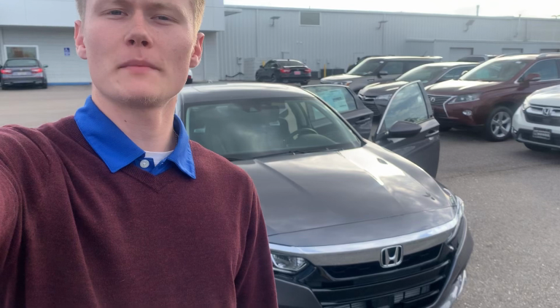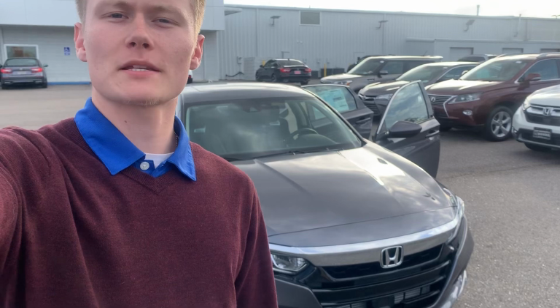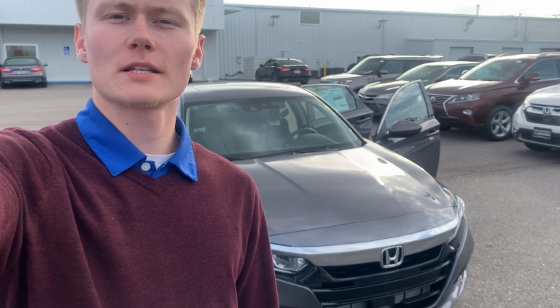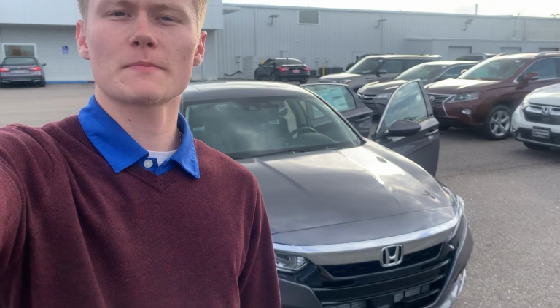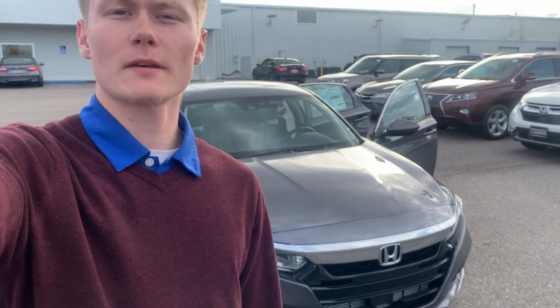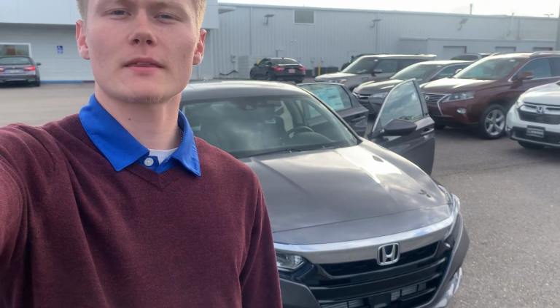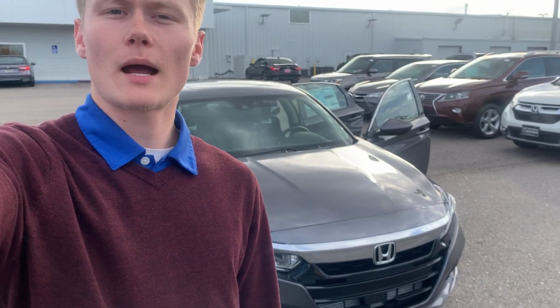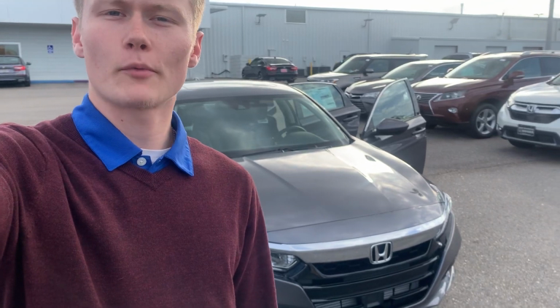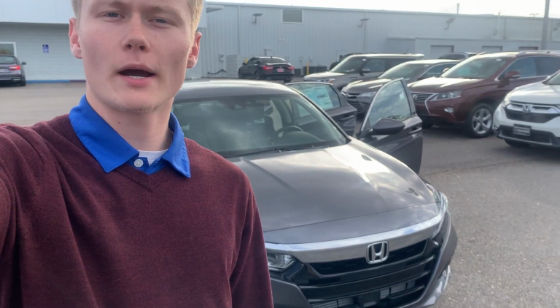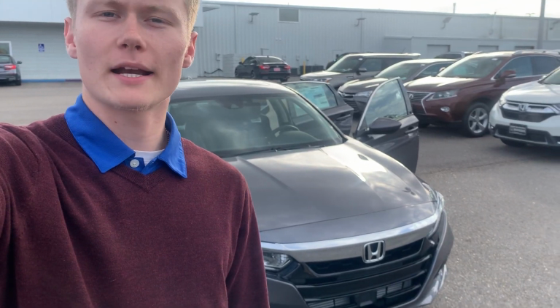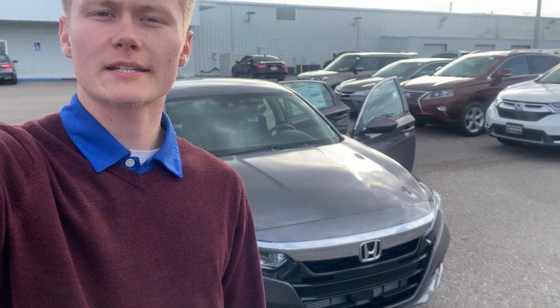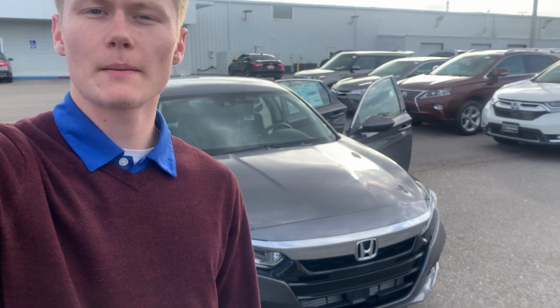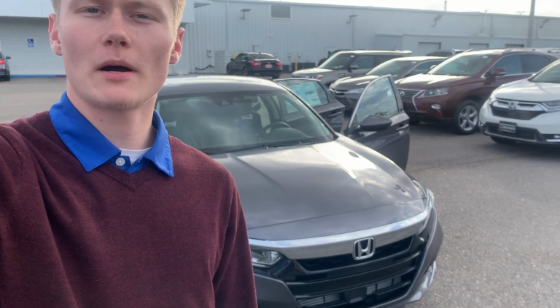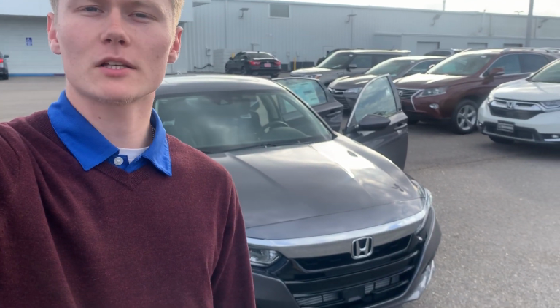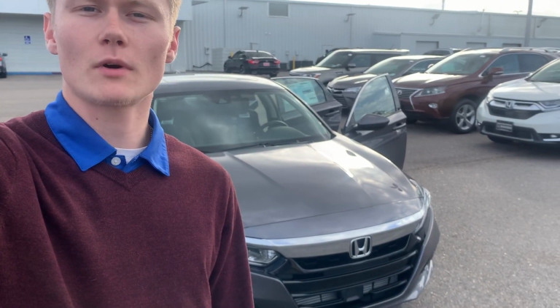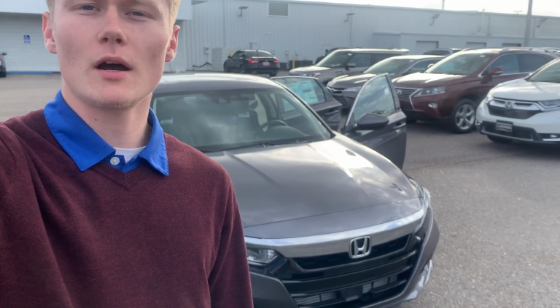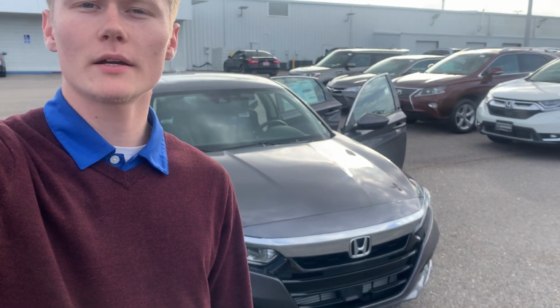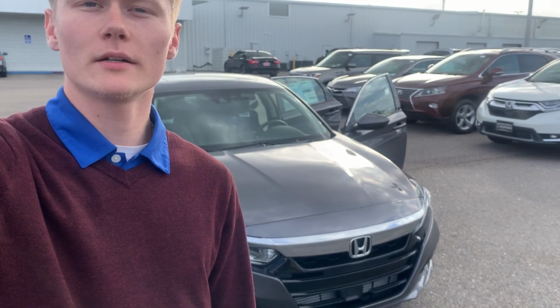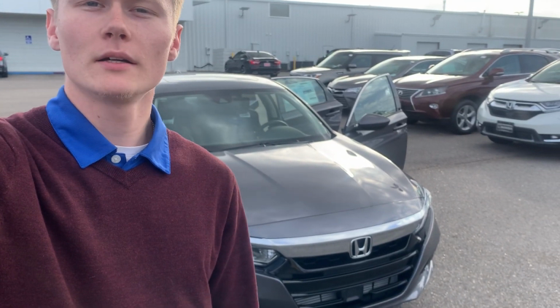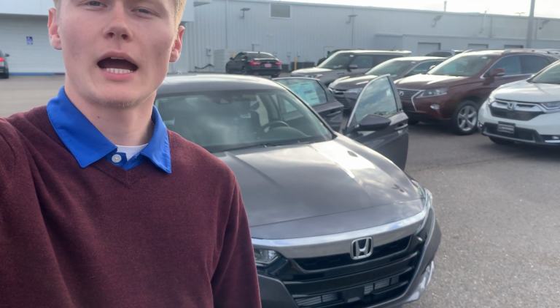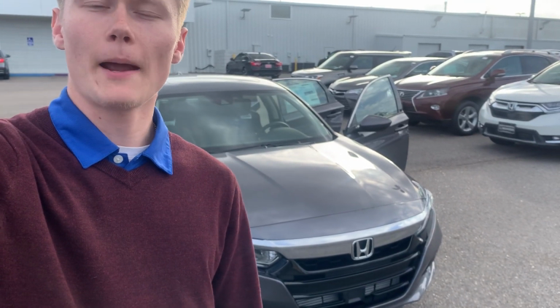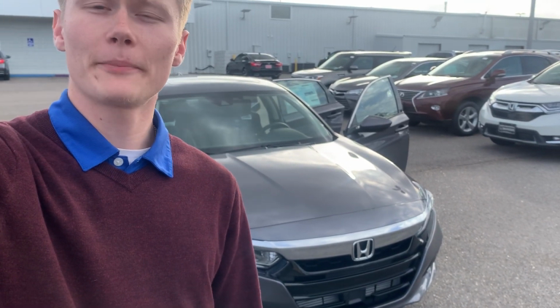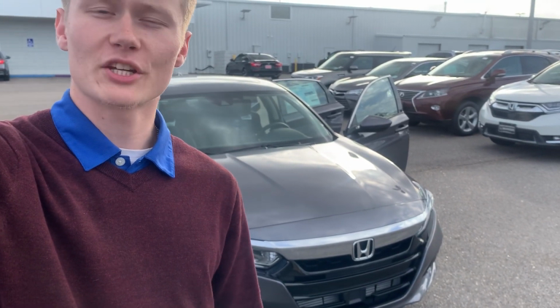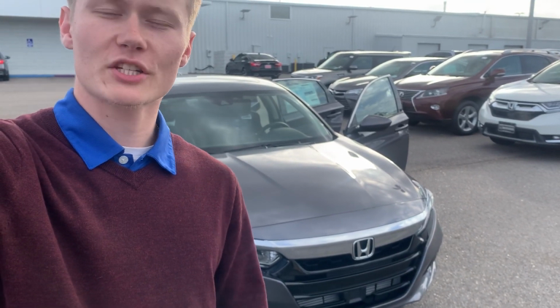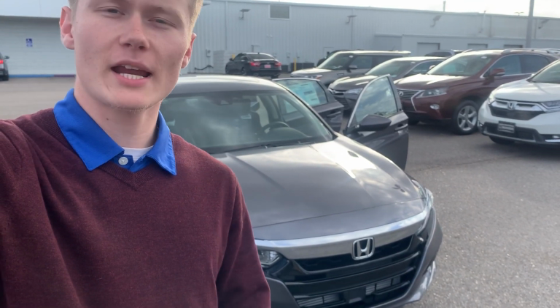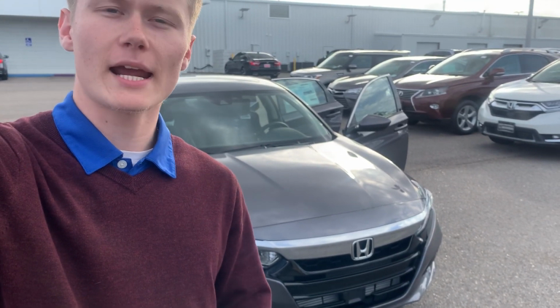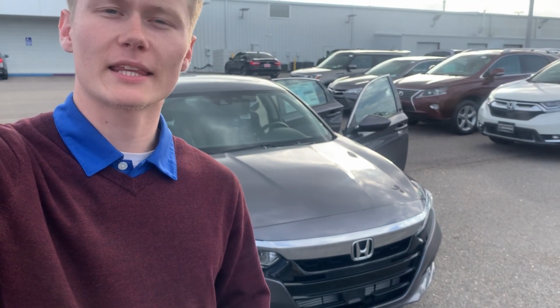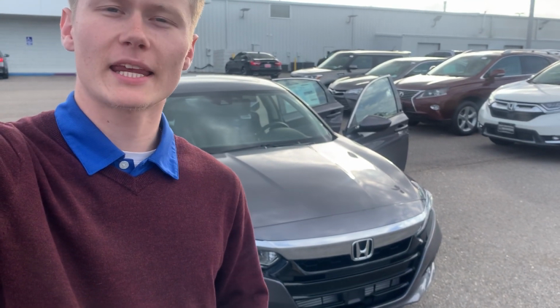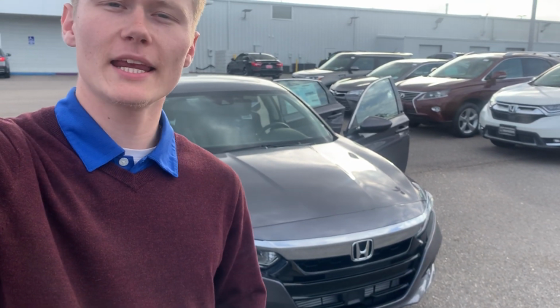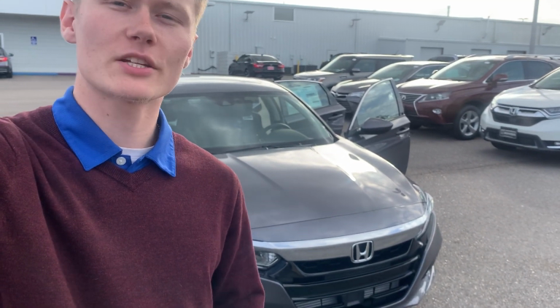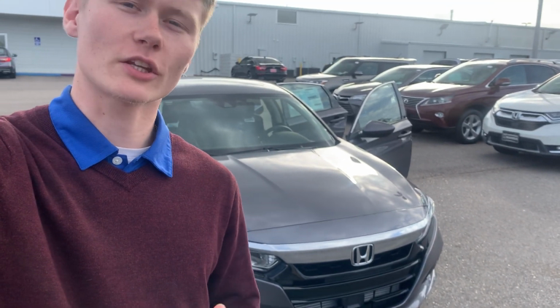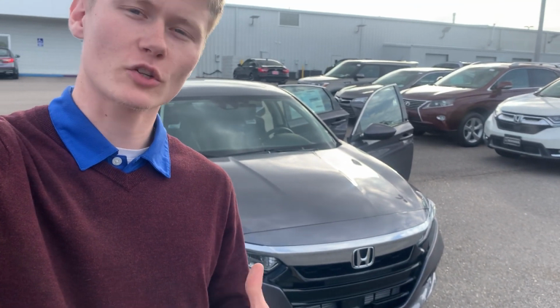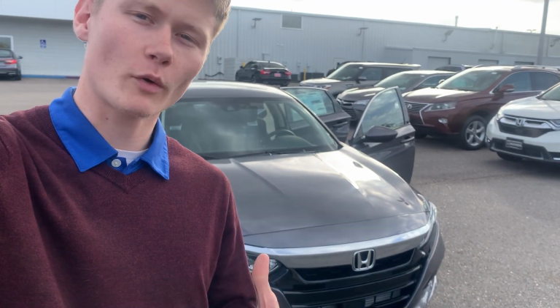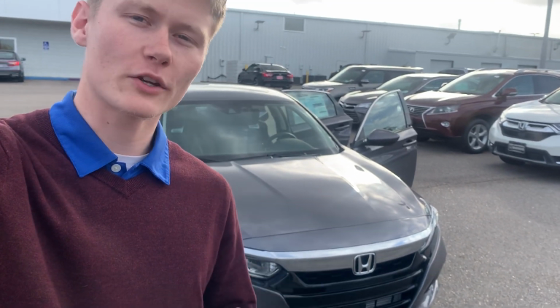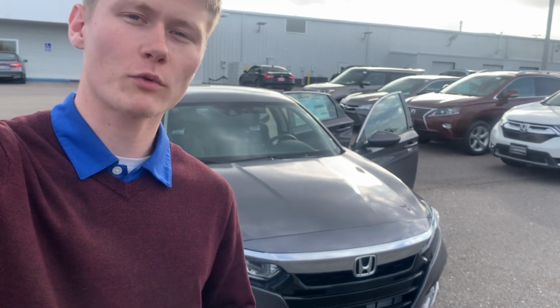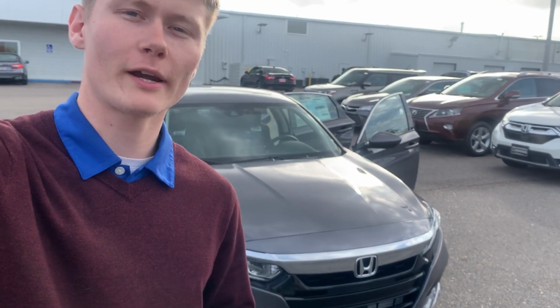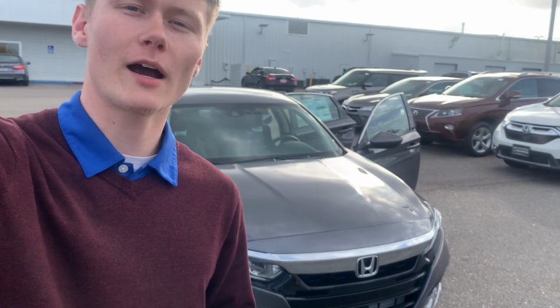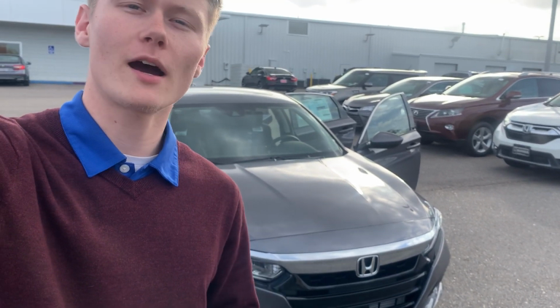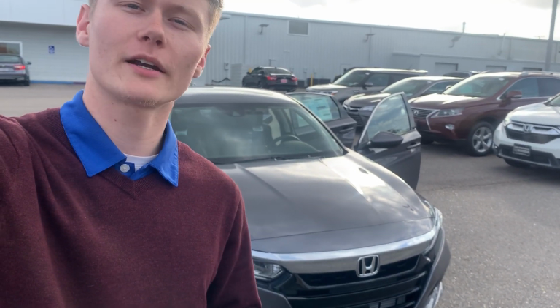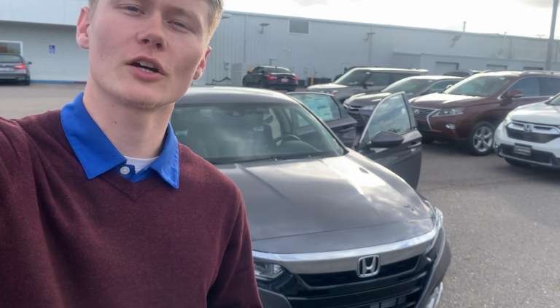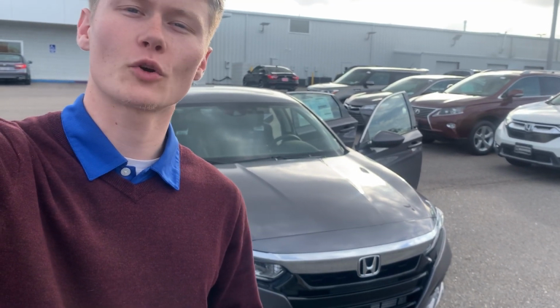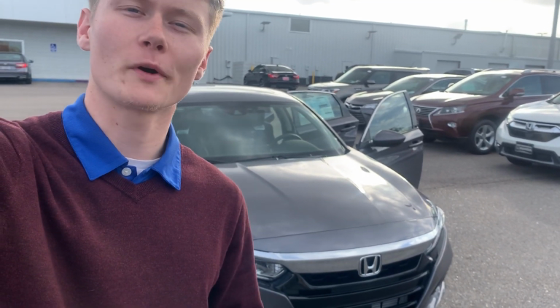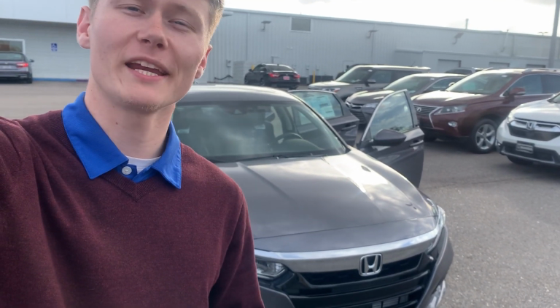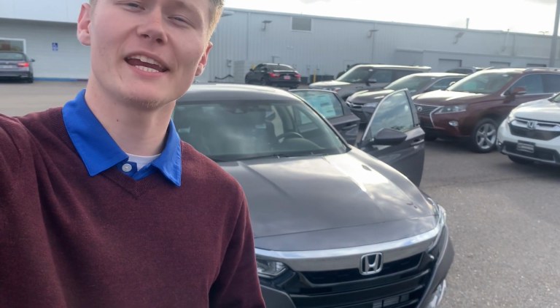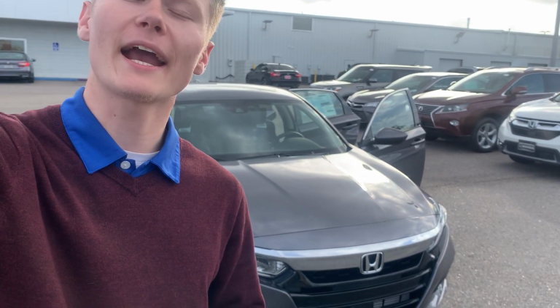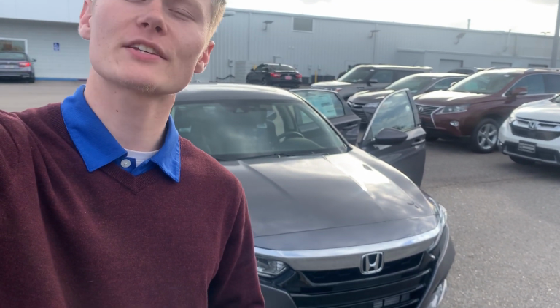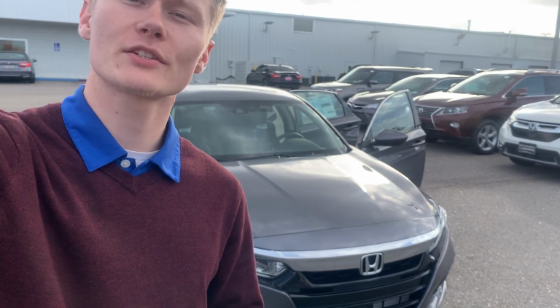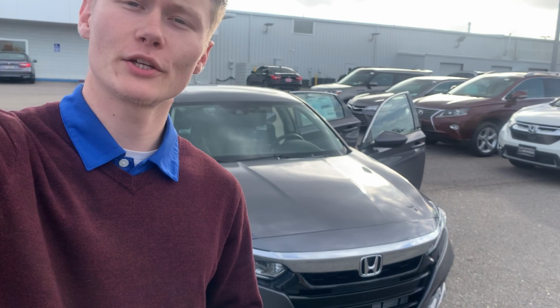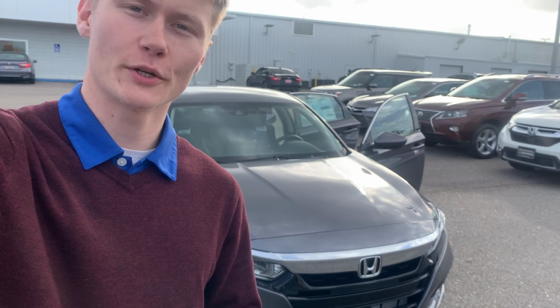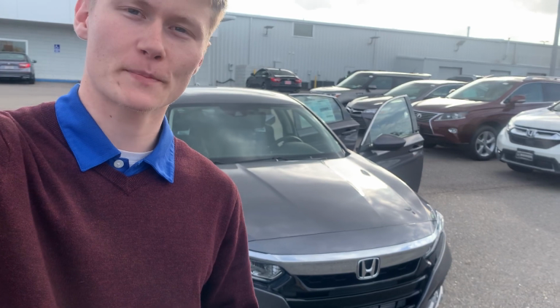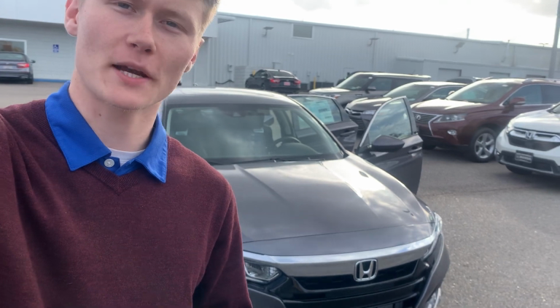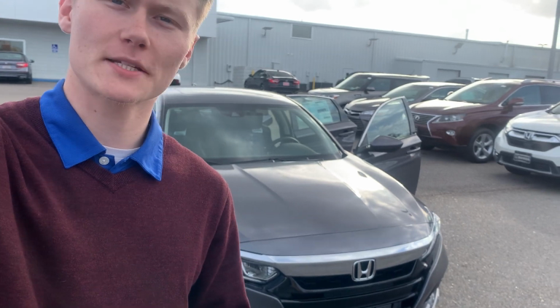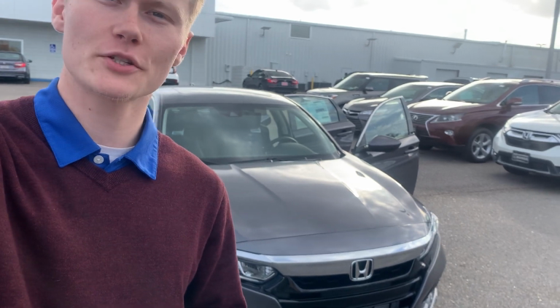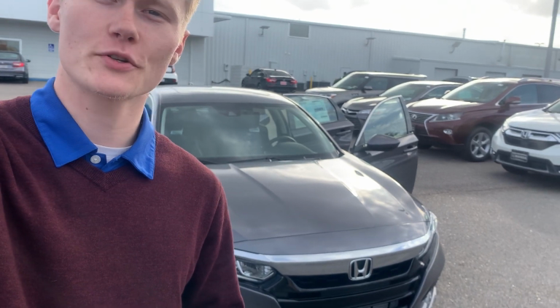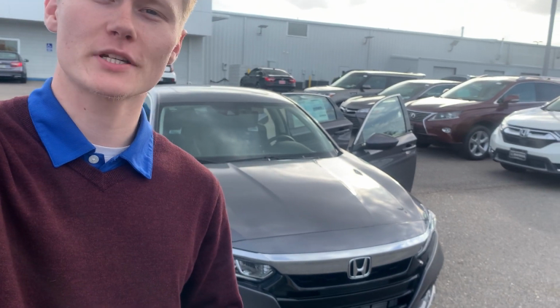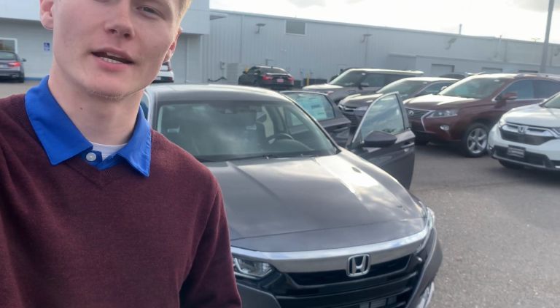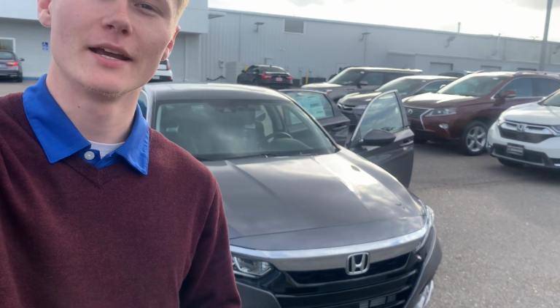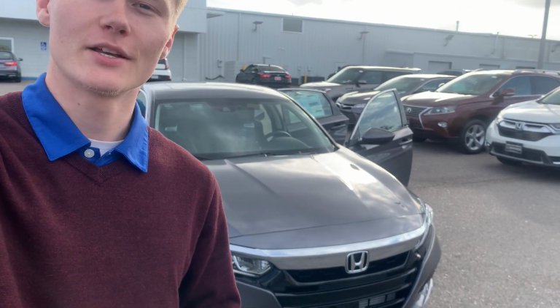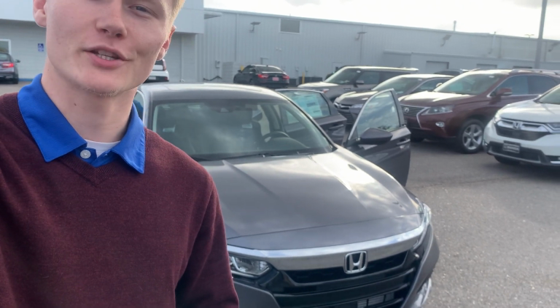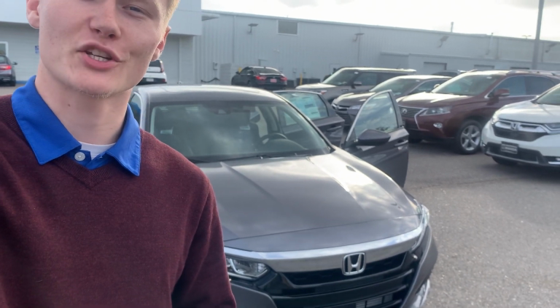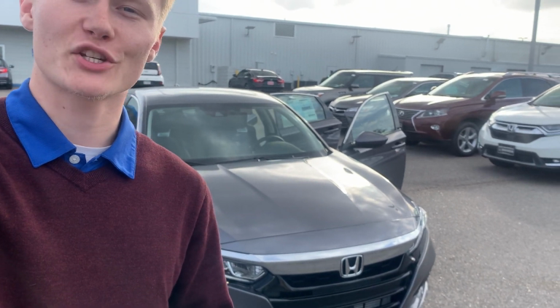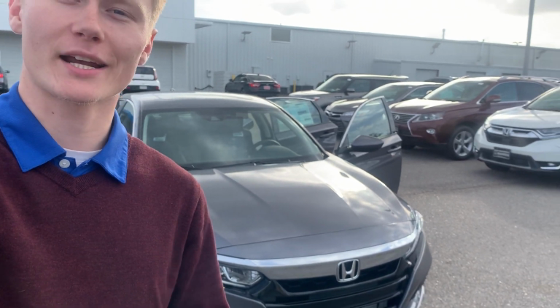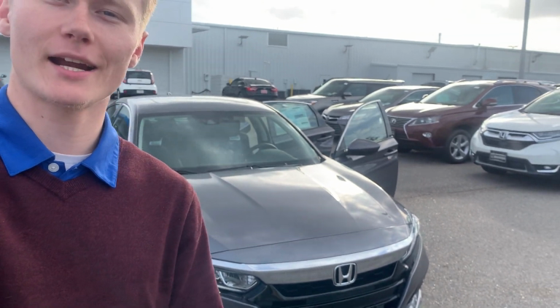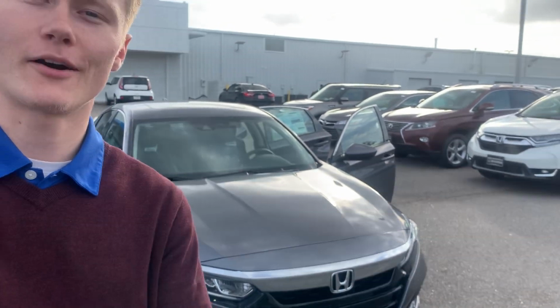Hey, Ms. Elizabeth, I'm Ryan at San Boswell Honda. I happen to snag the keys to the 2020 Honda Accord EX you expressed interest in, so let's check it out.